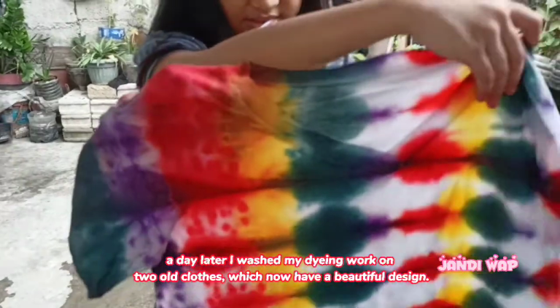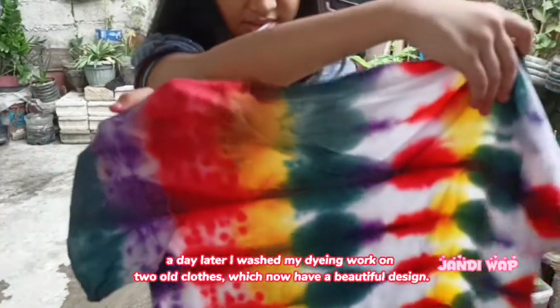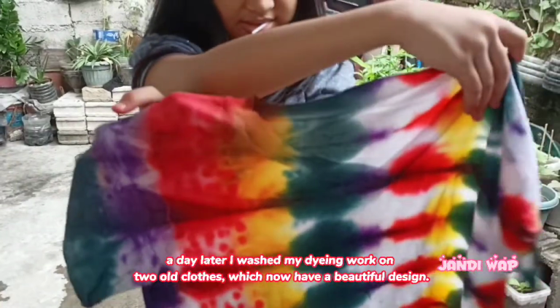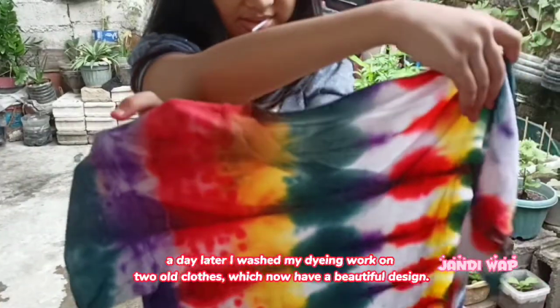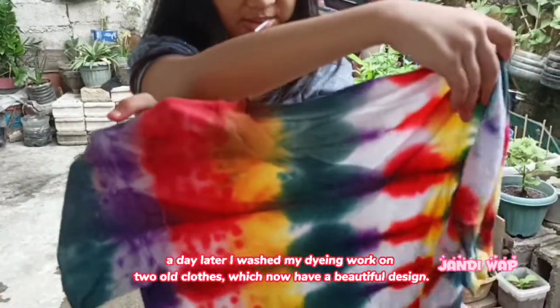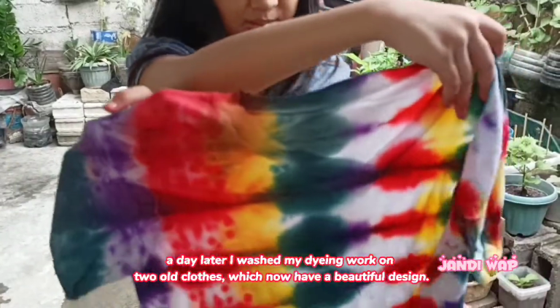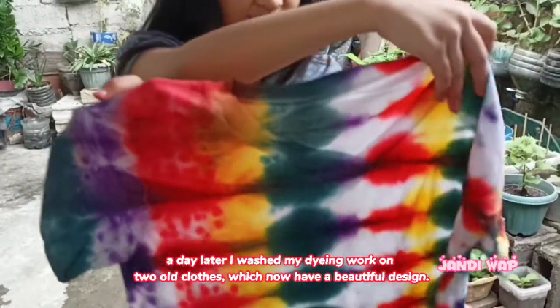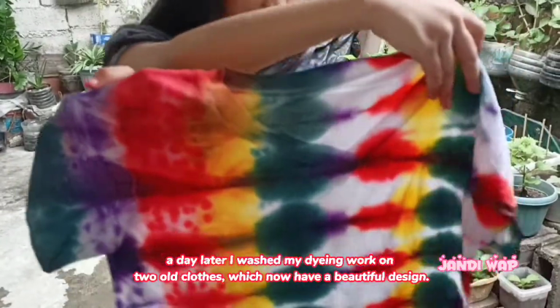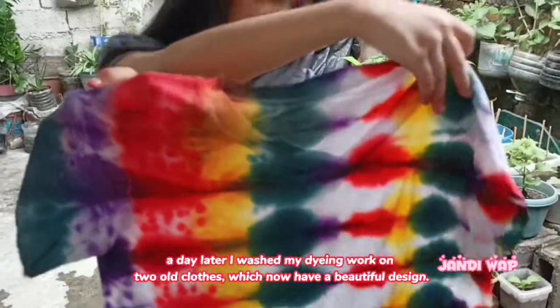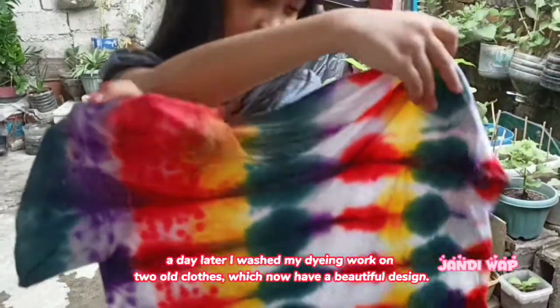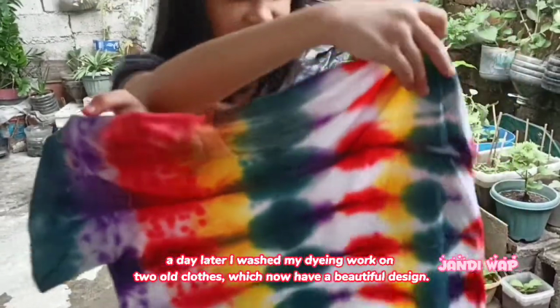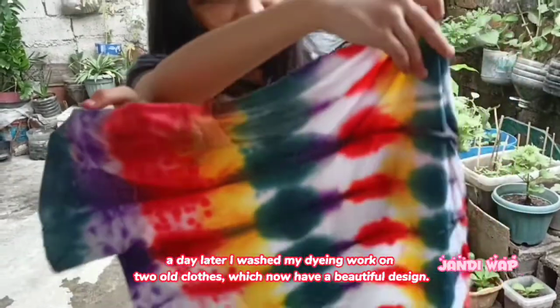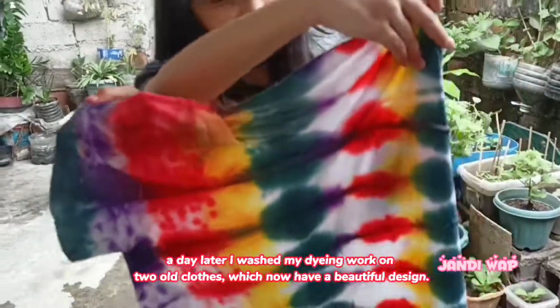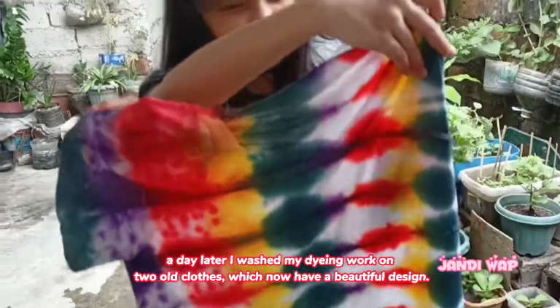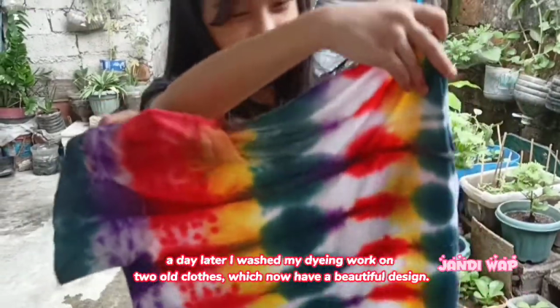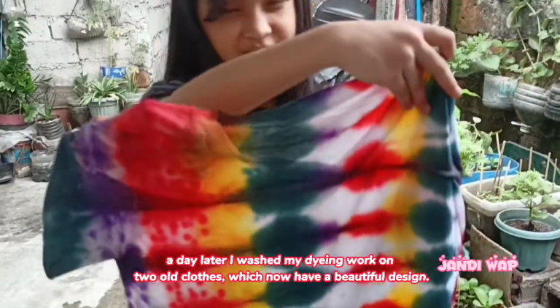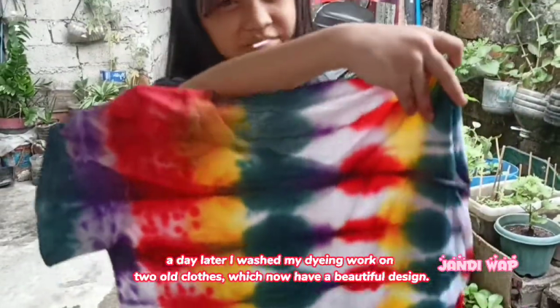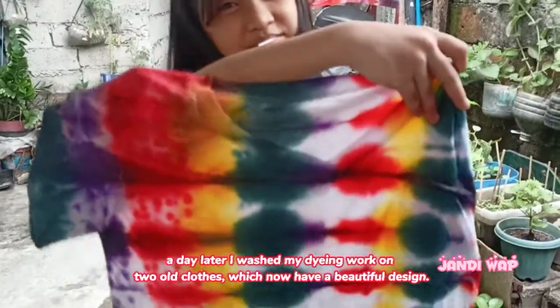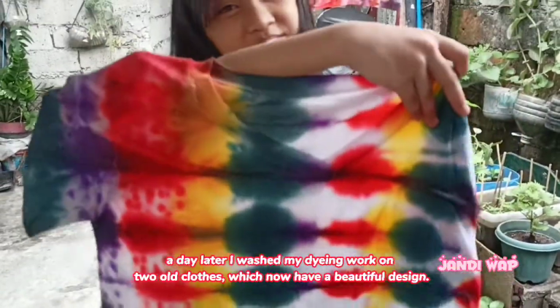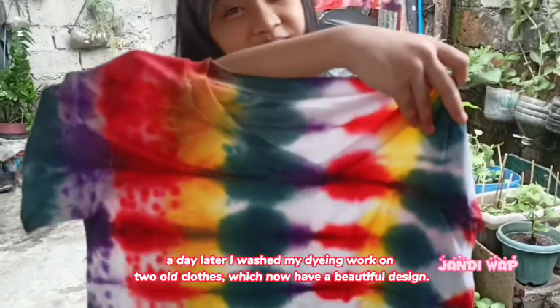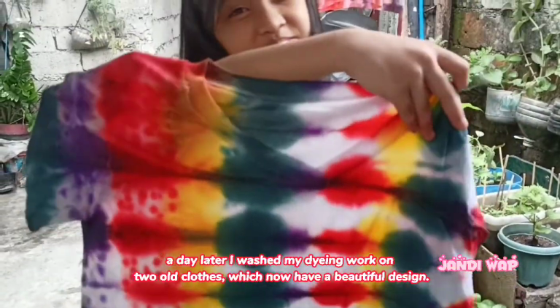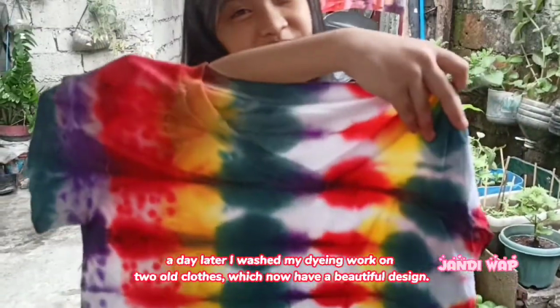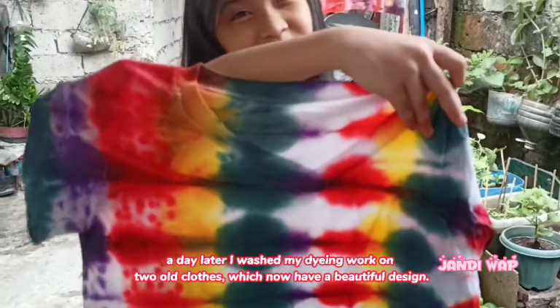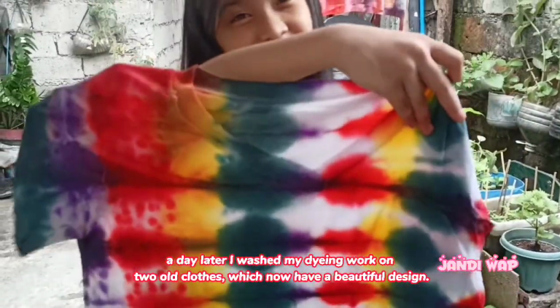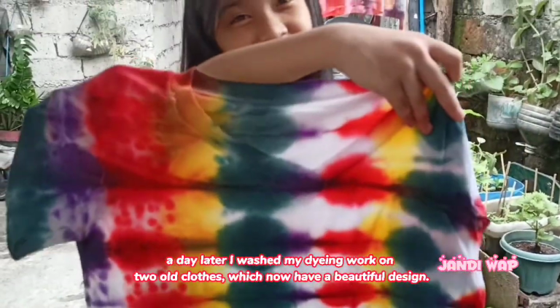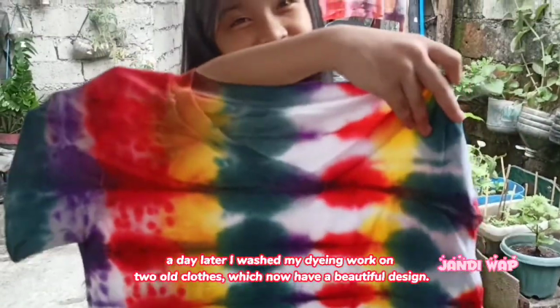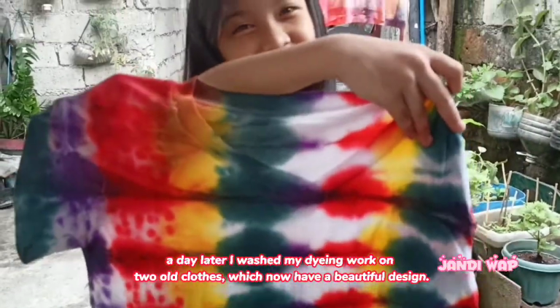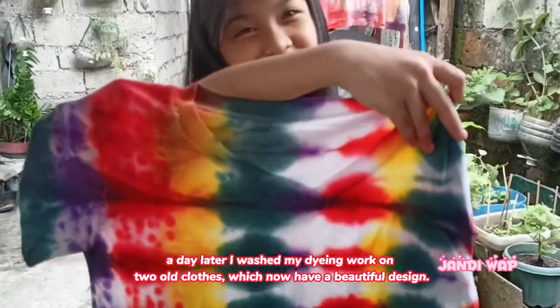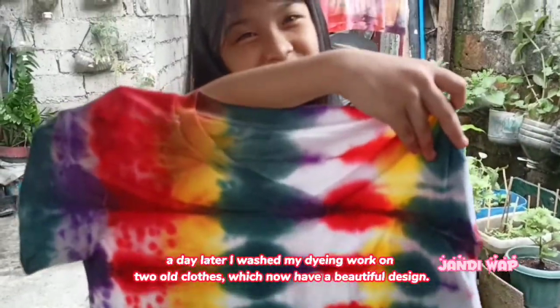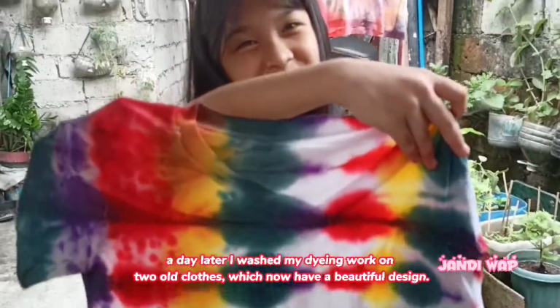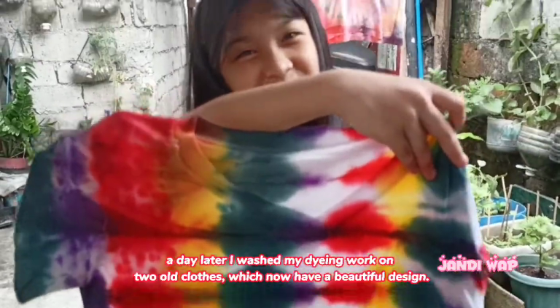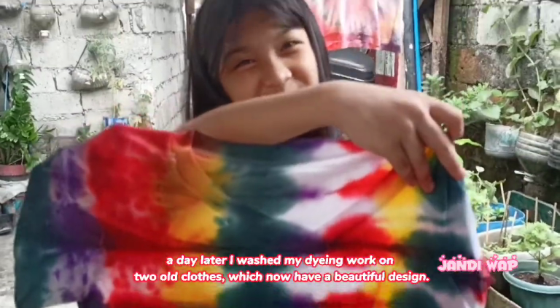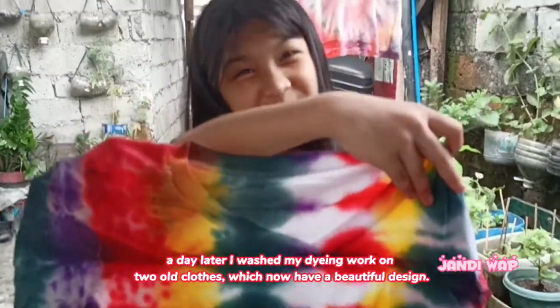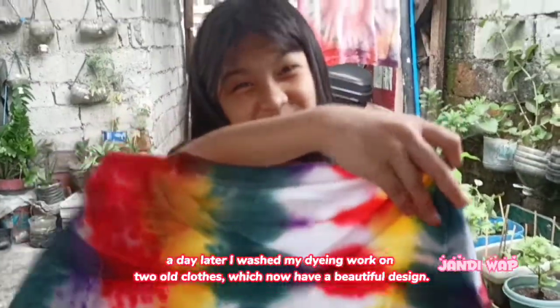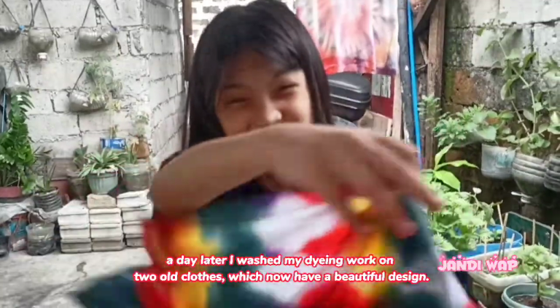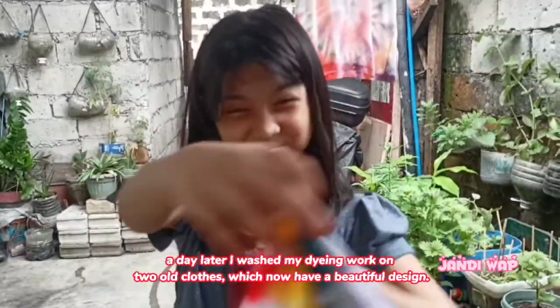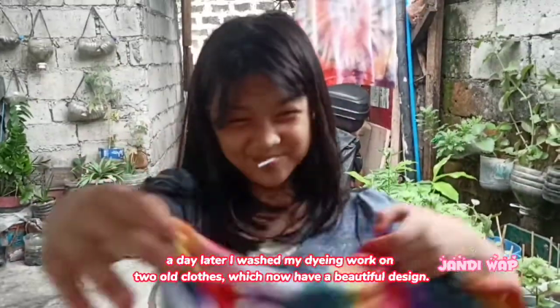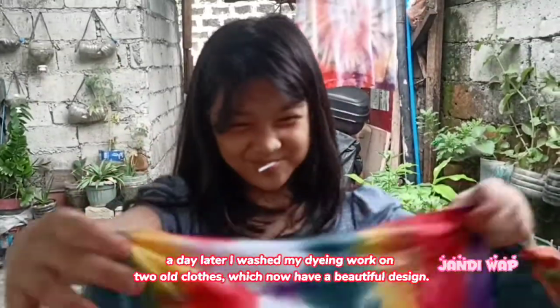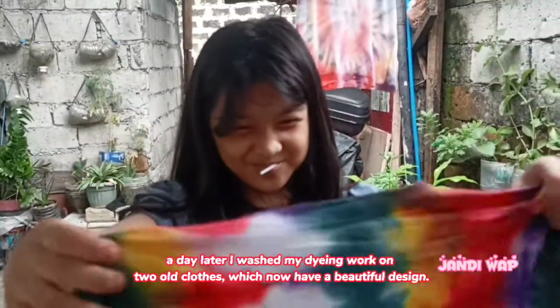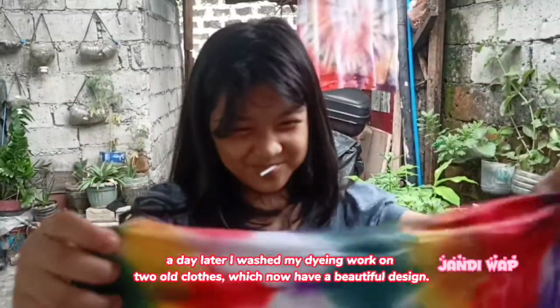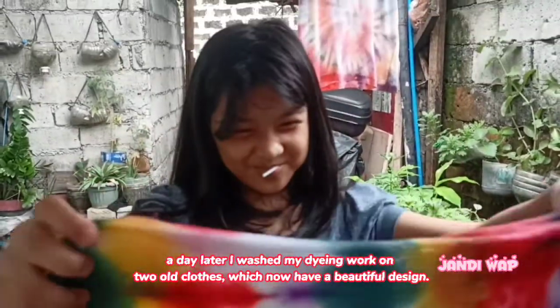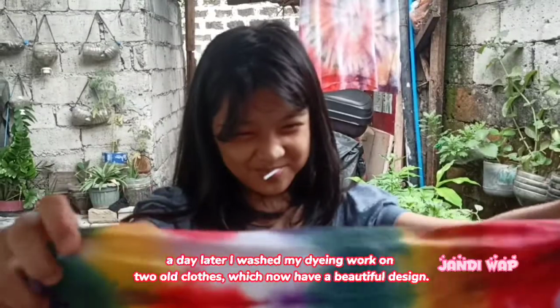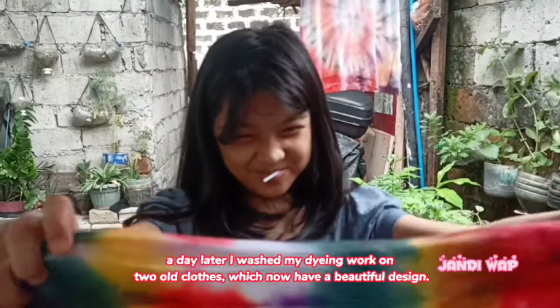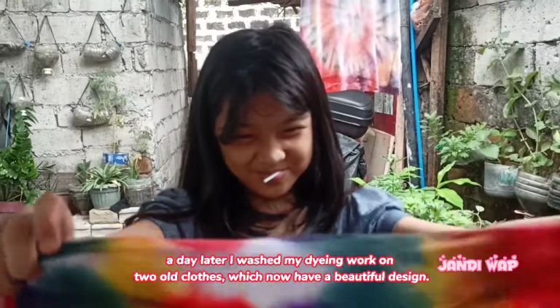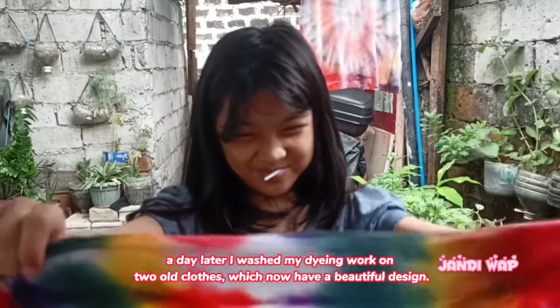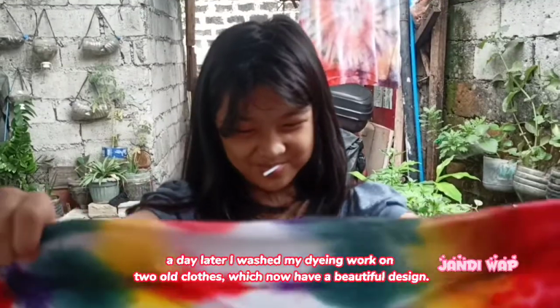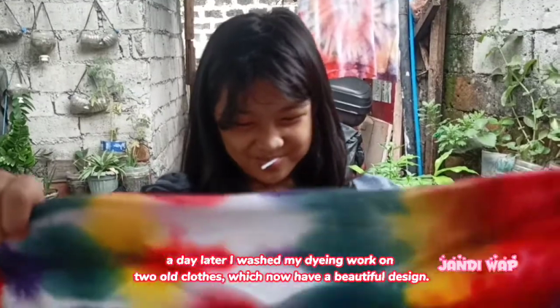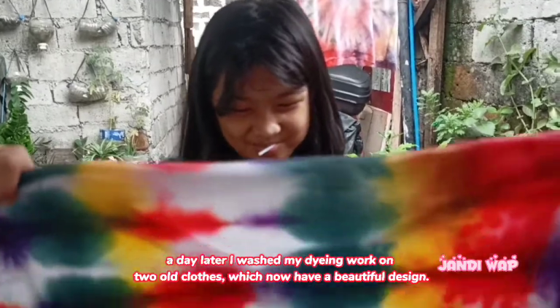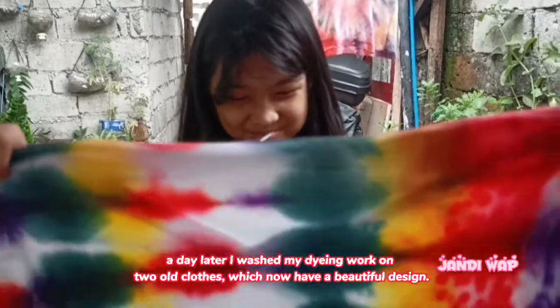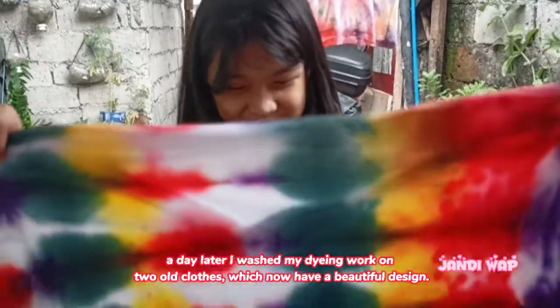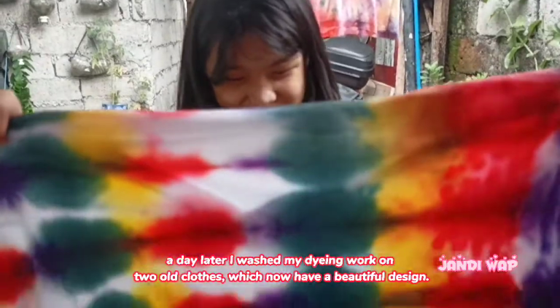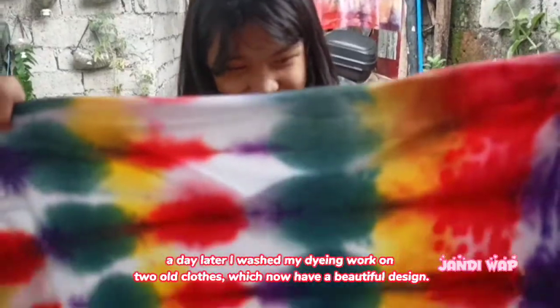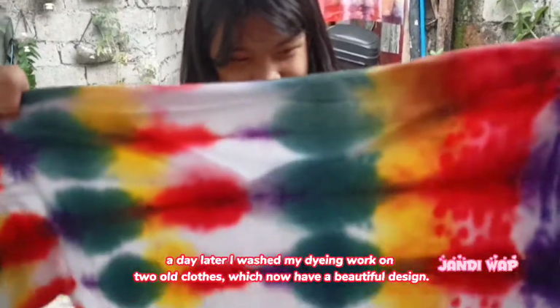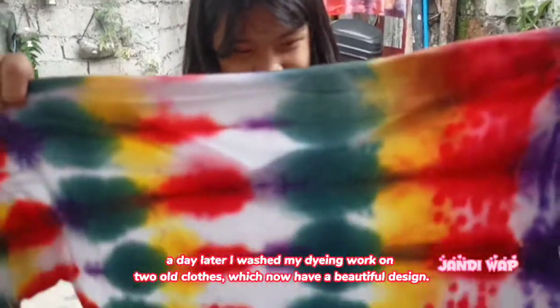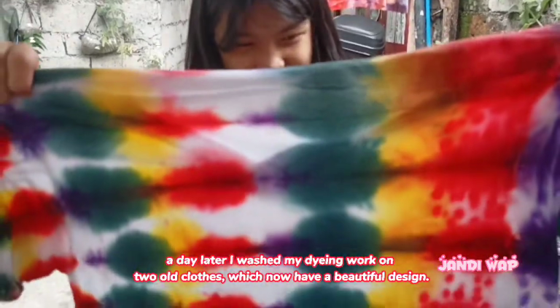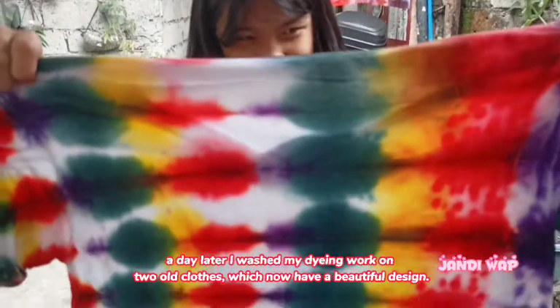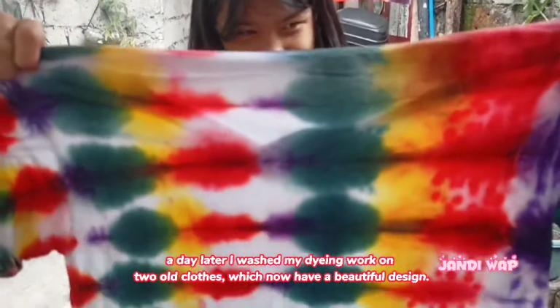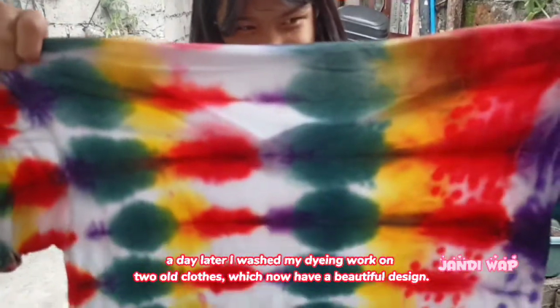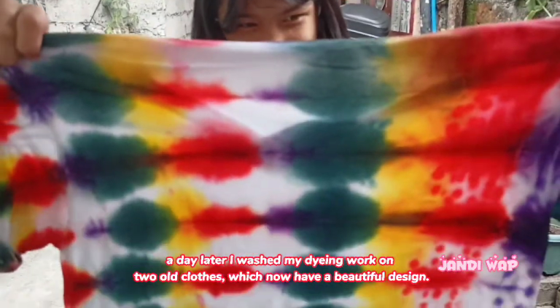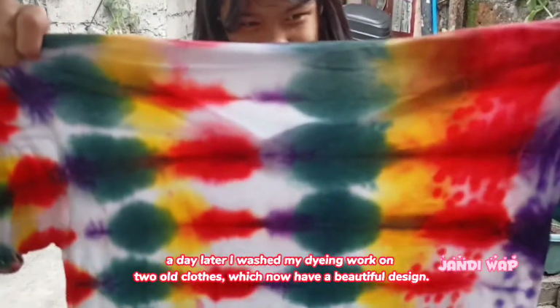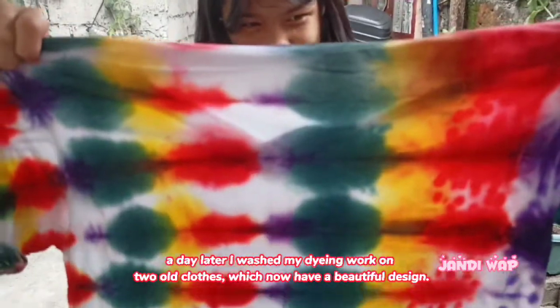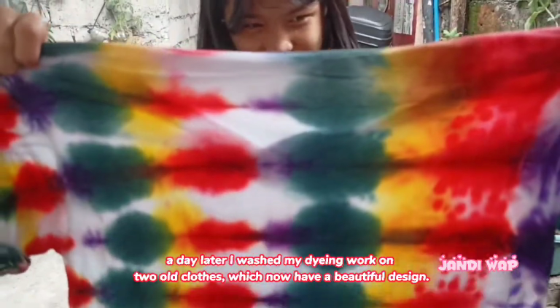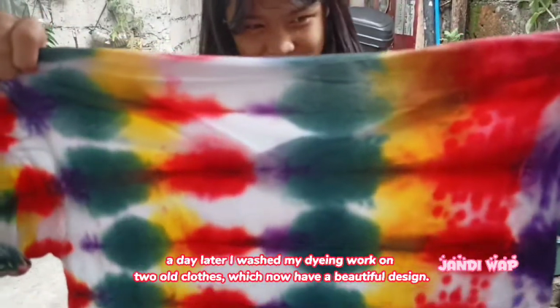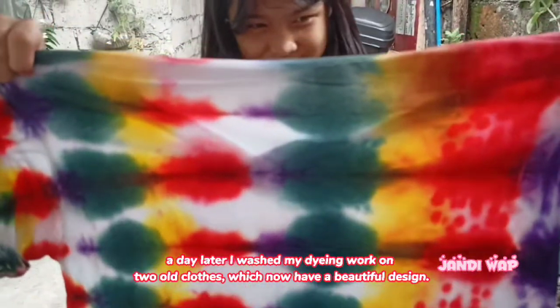A day later, I washed my dyeing work on two old clothes, which now have a beautiful design.